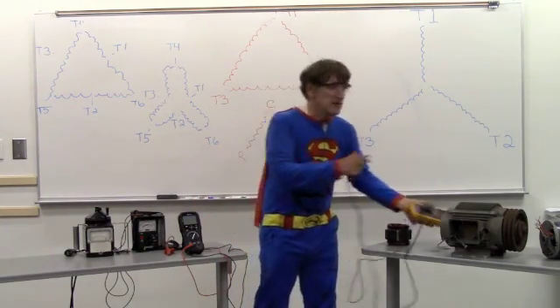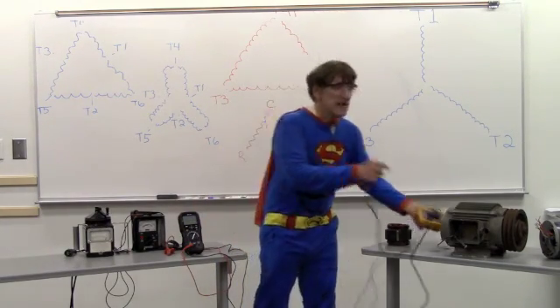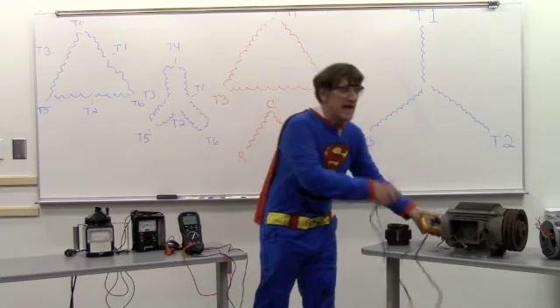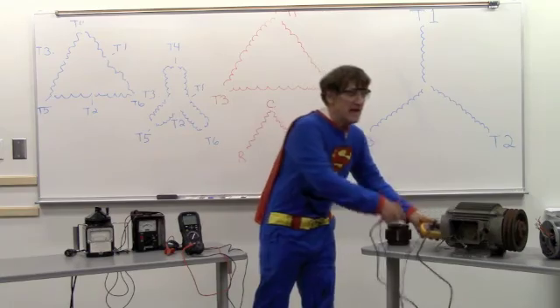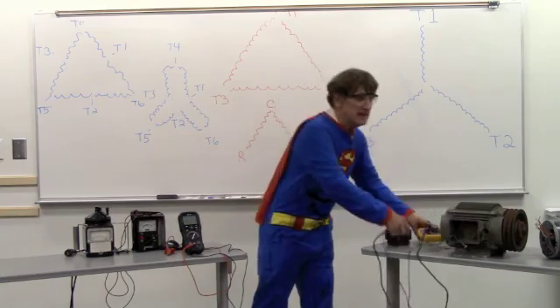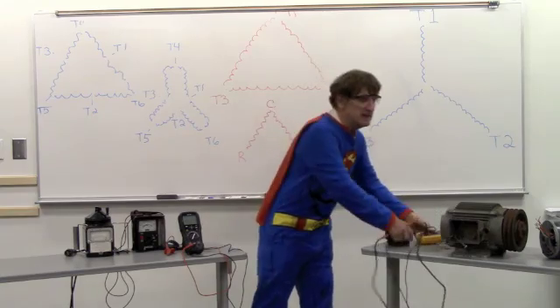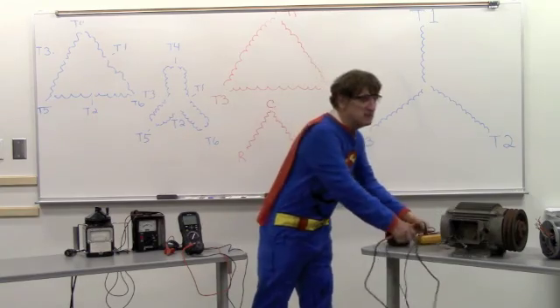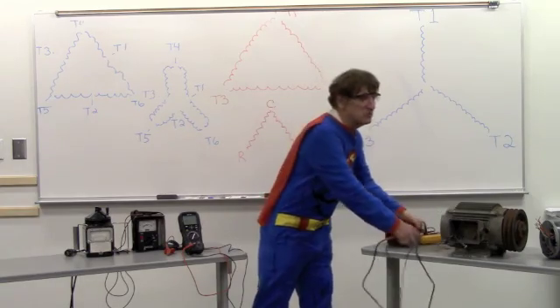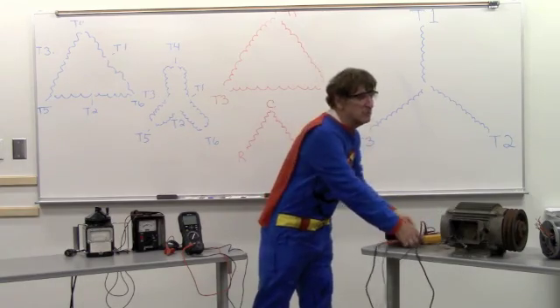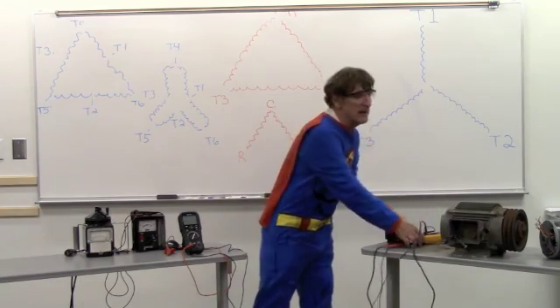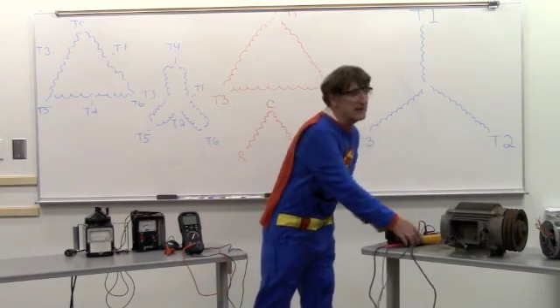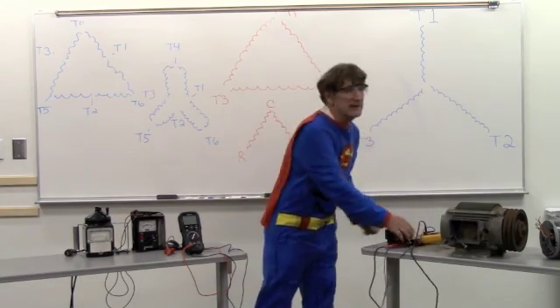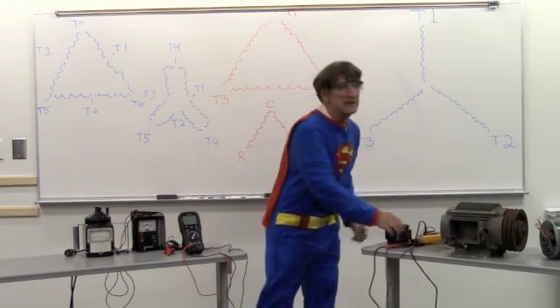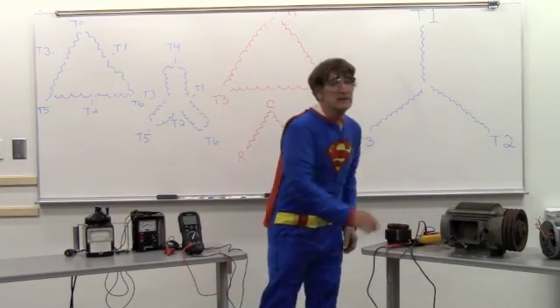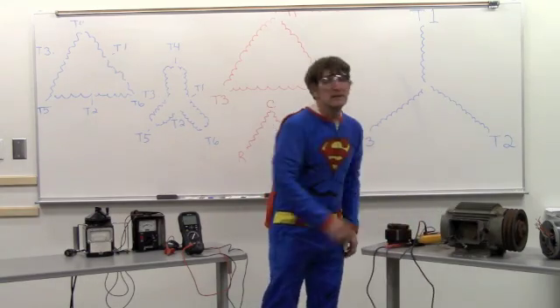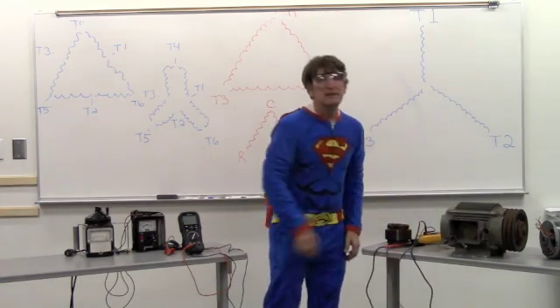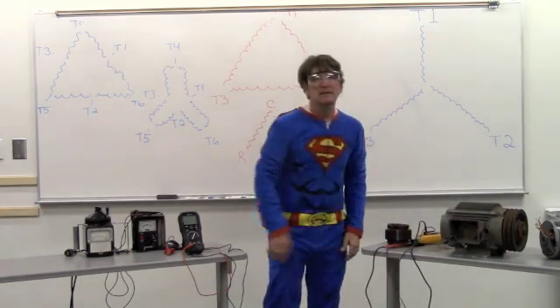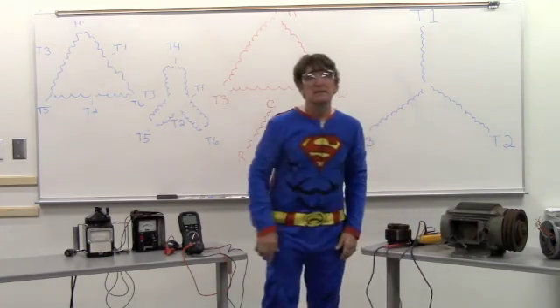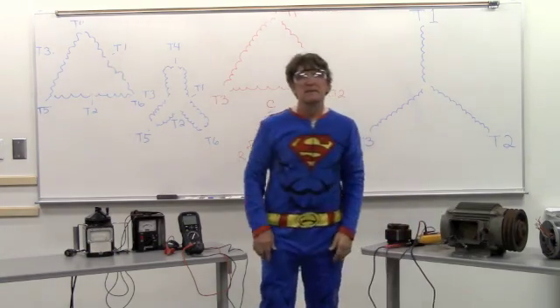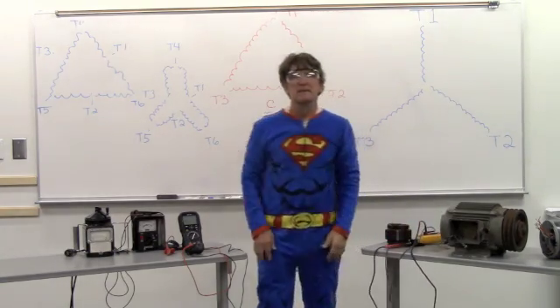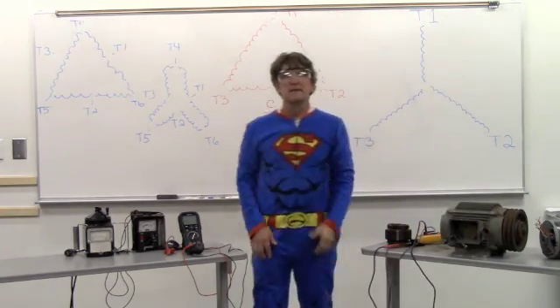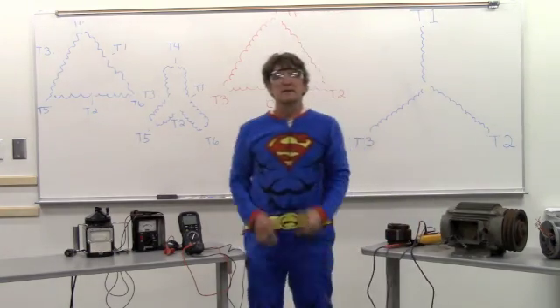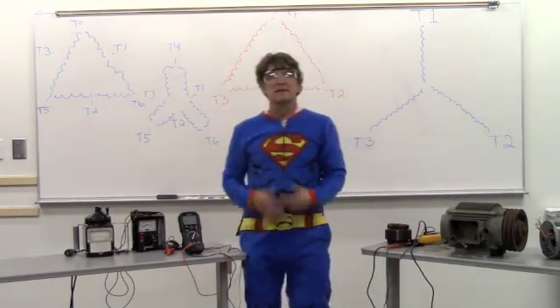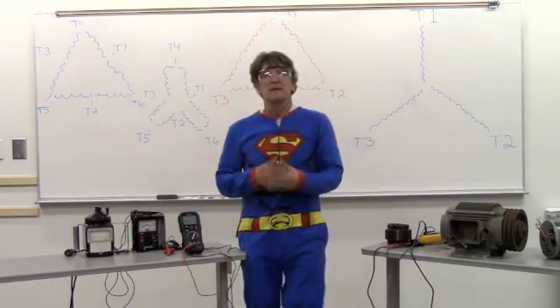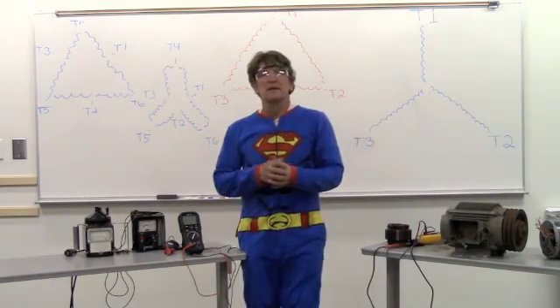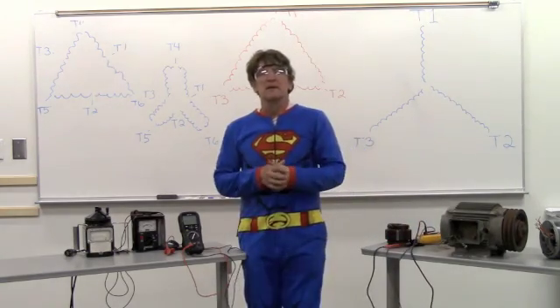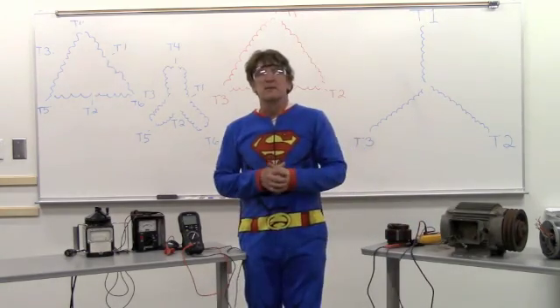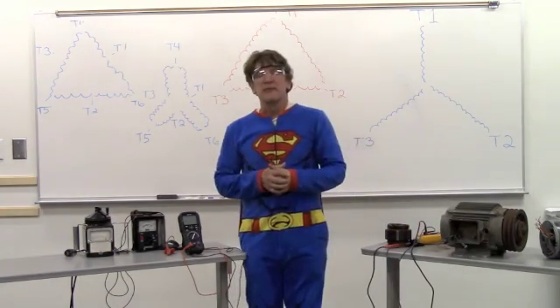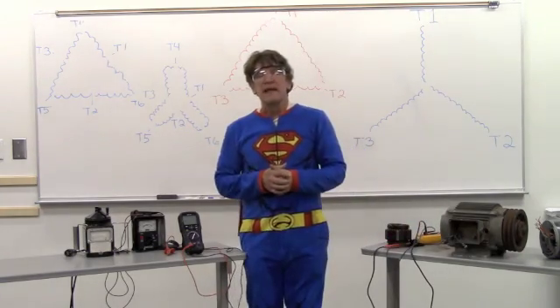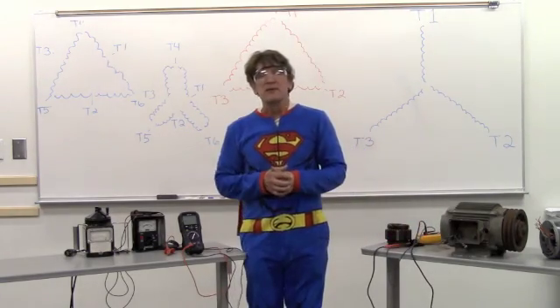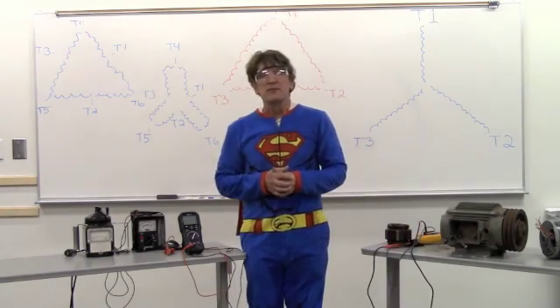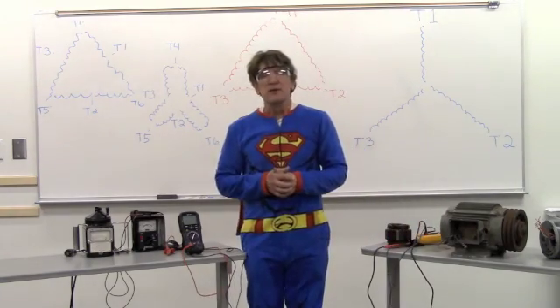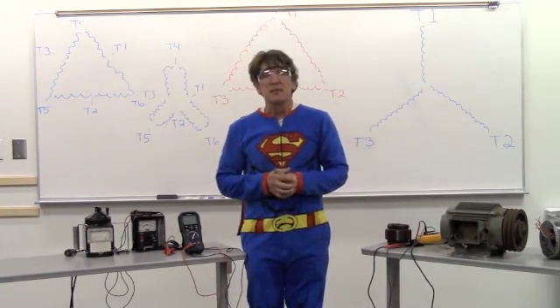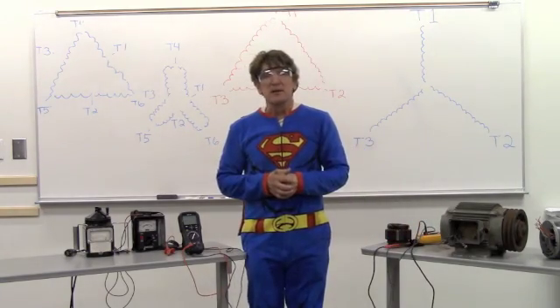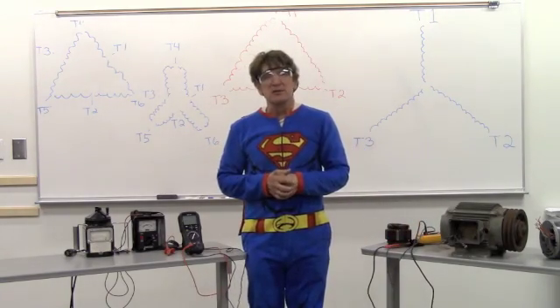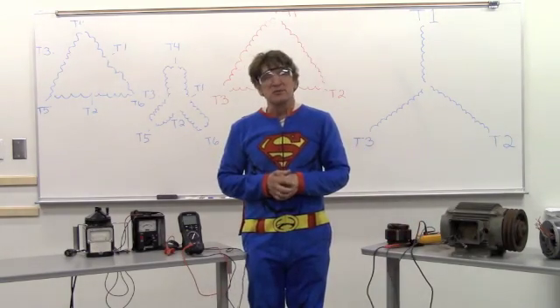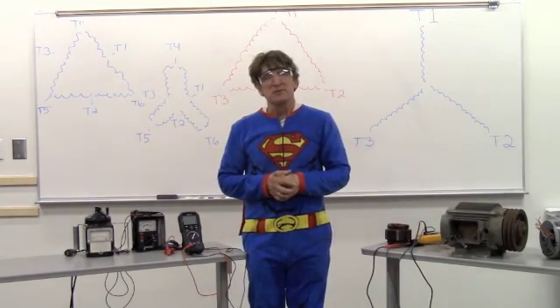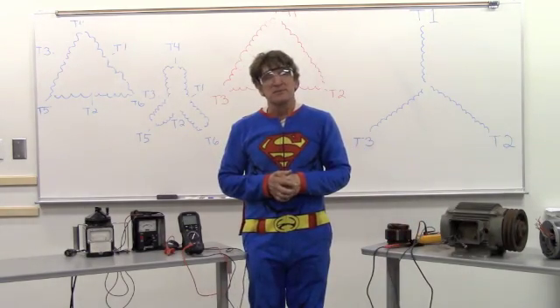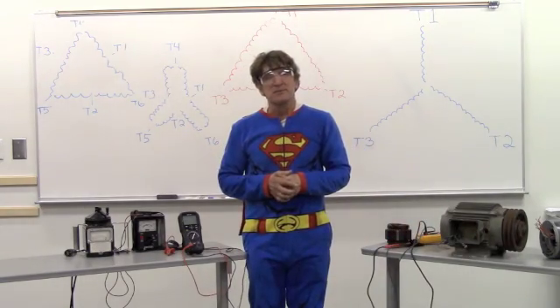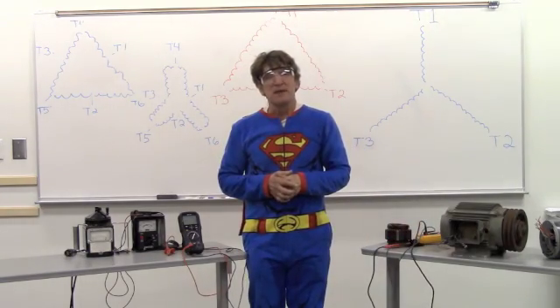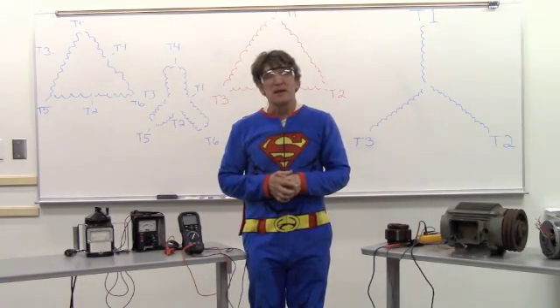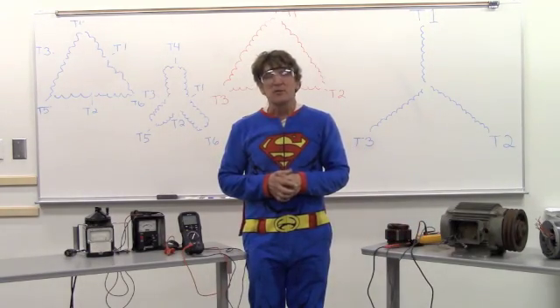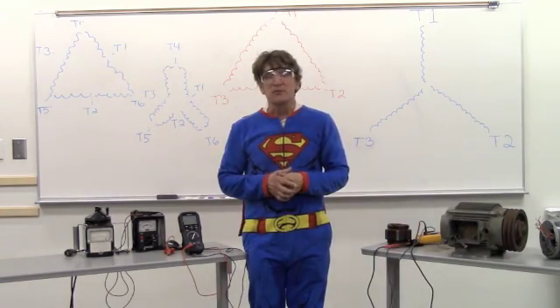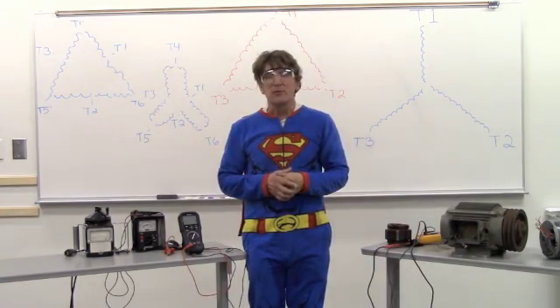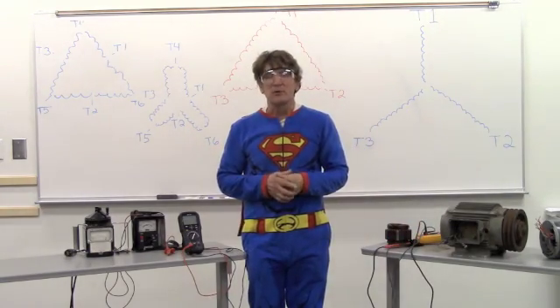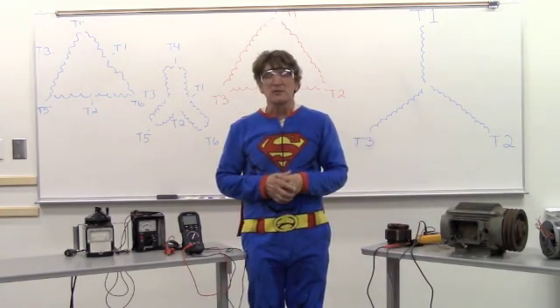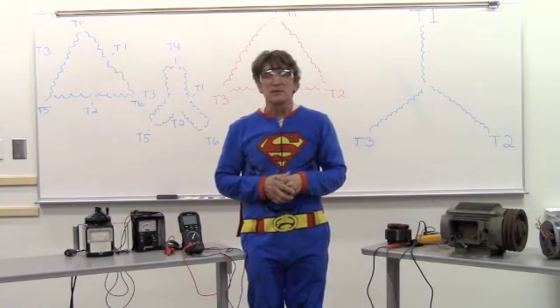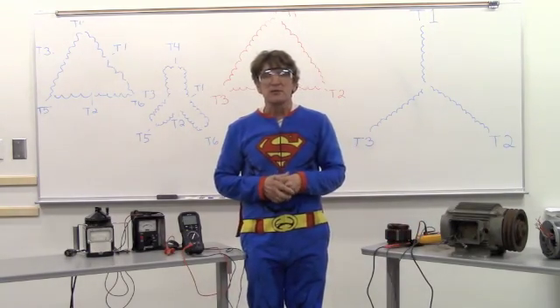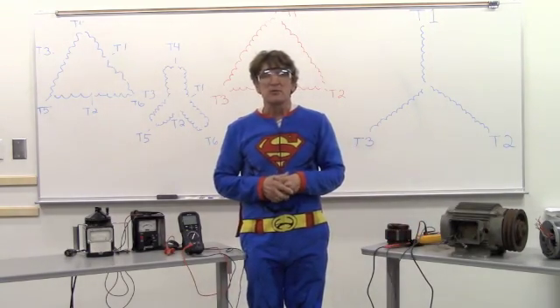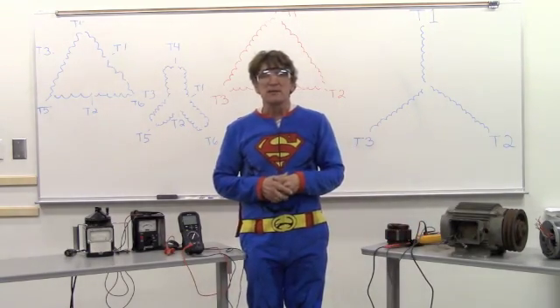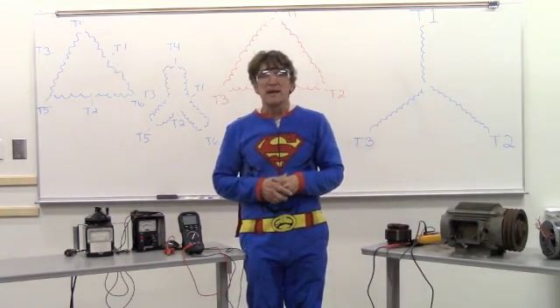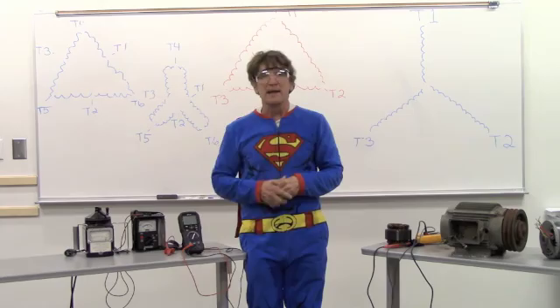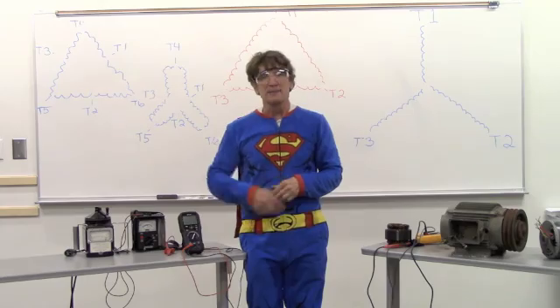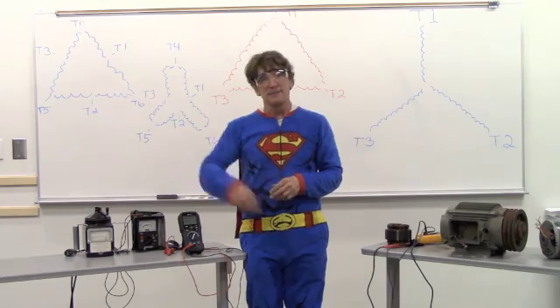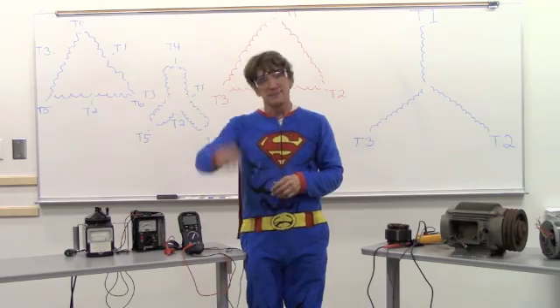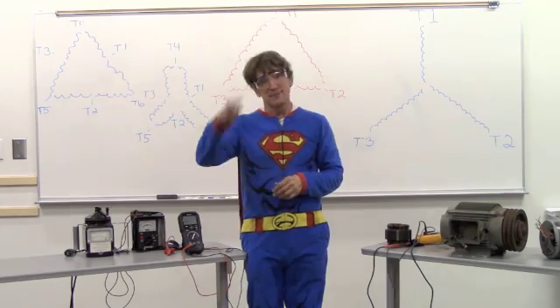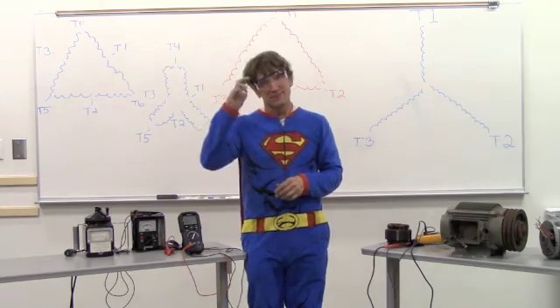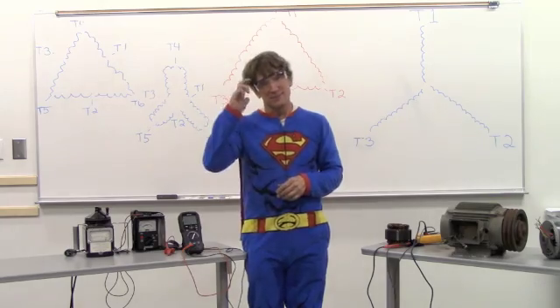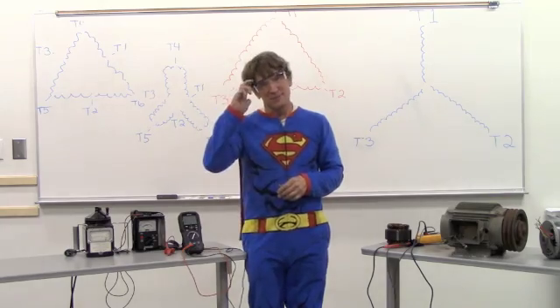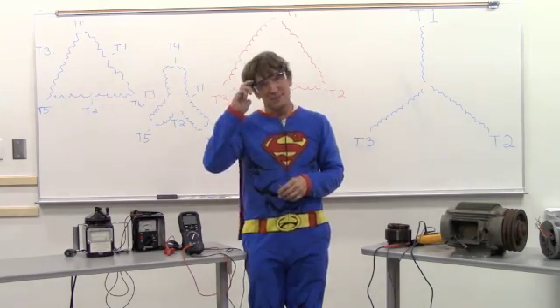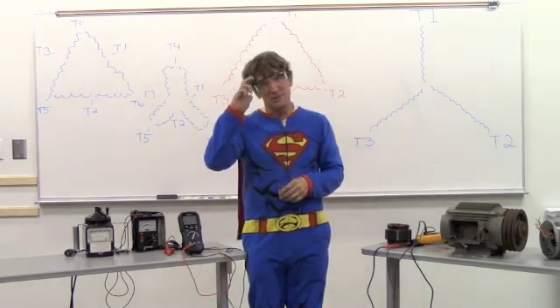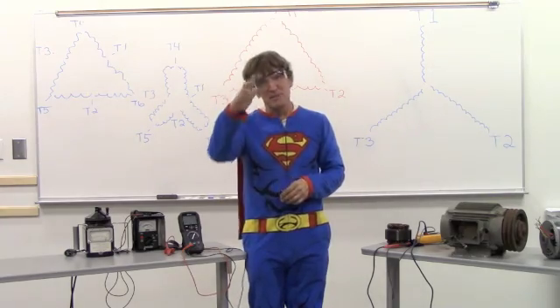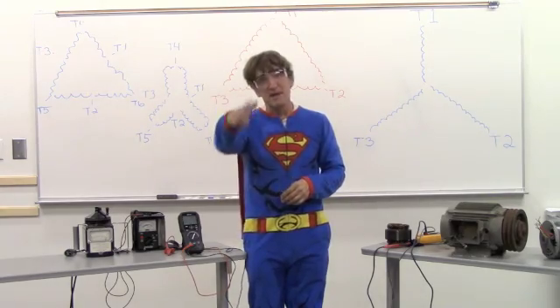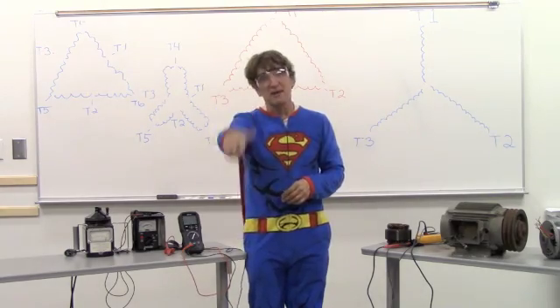That is my game. Thank you very much. I look forward to seeing you again. Tim out.